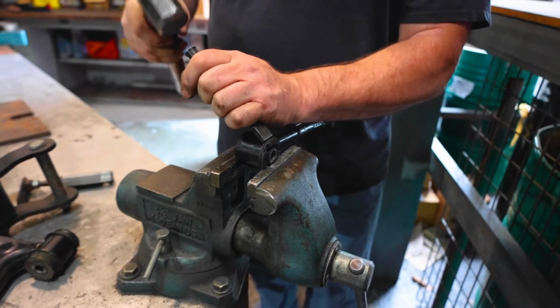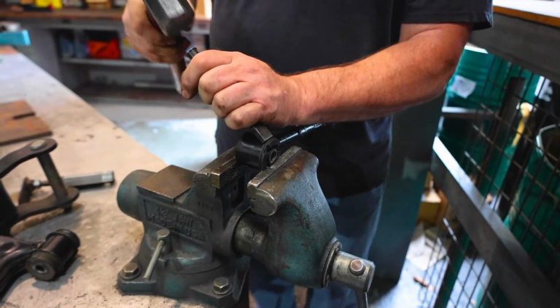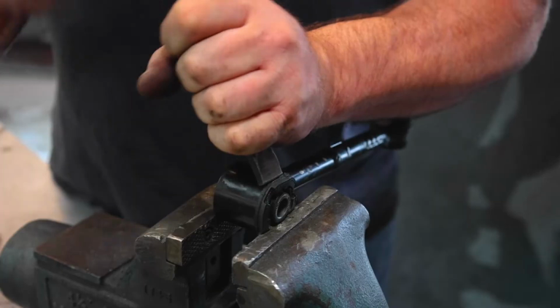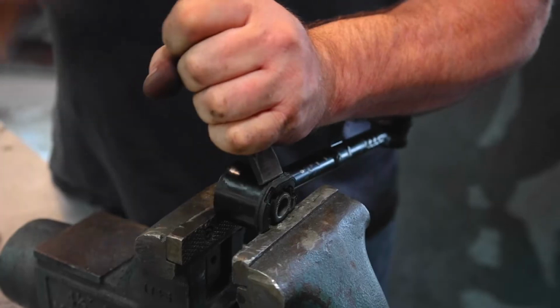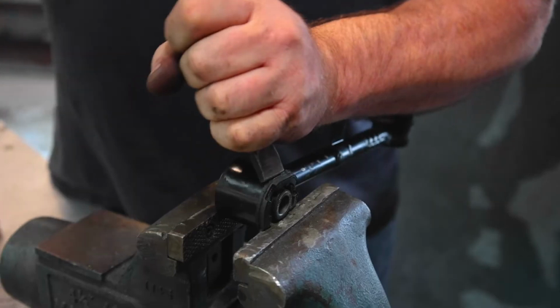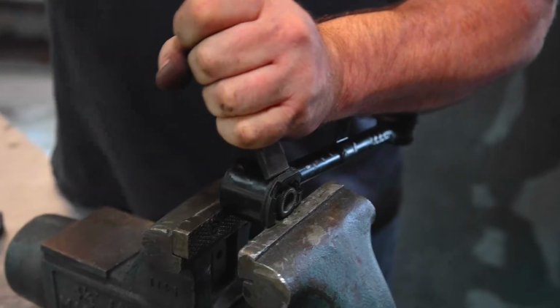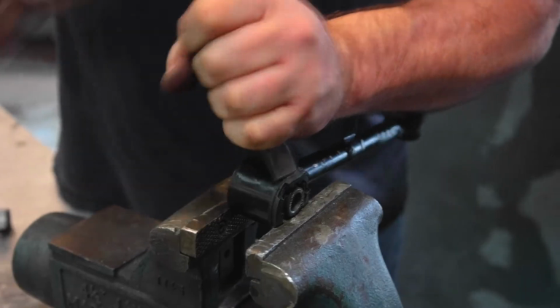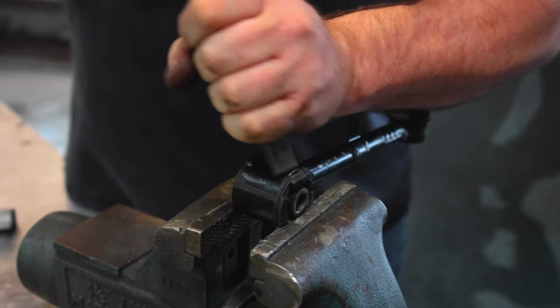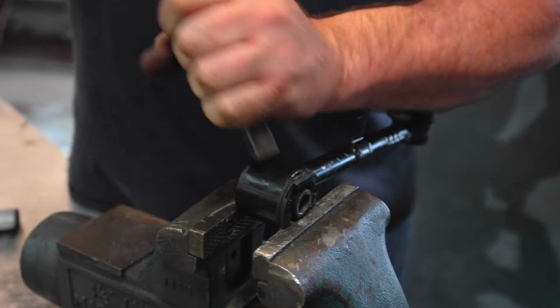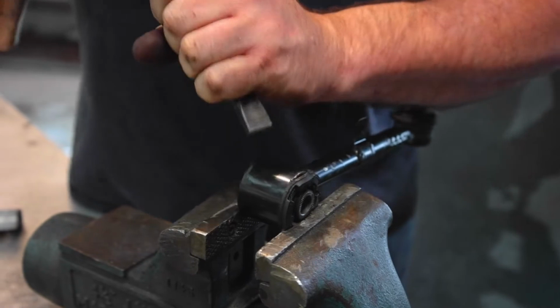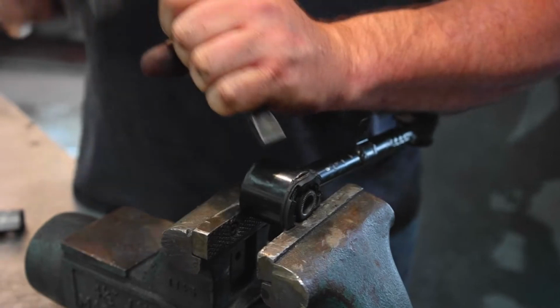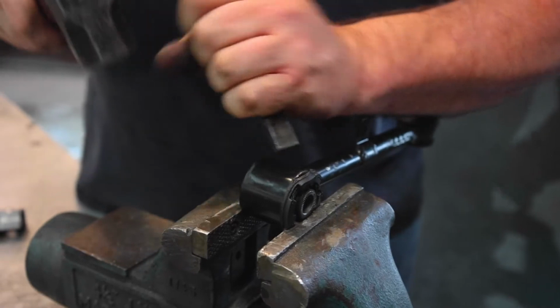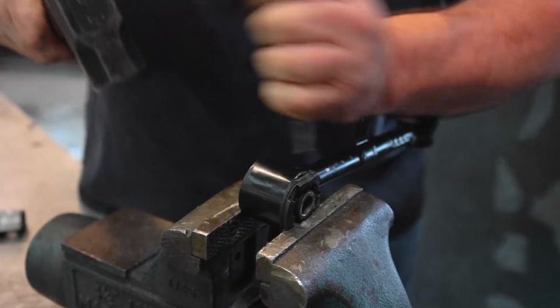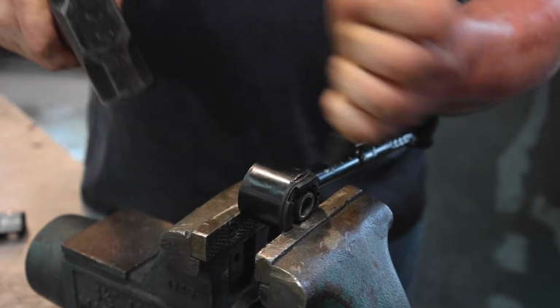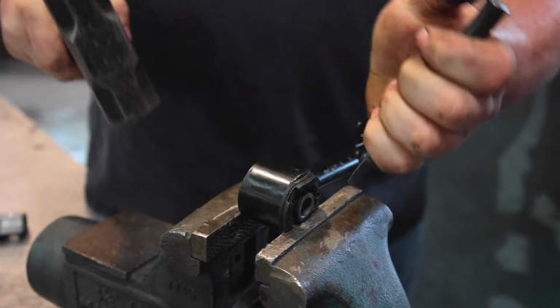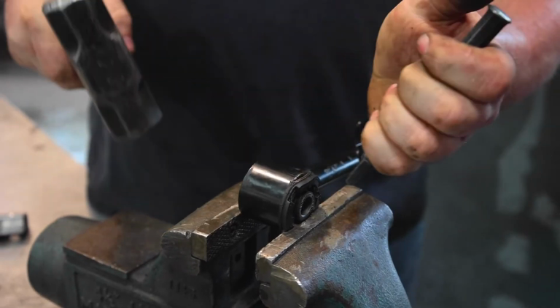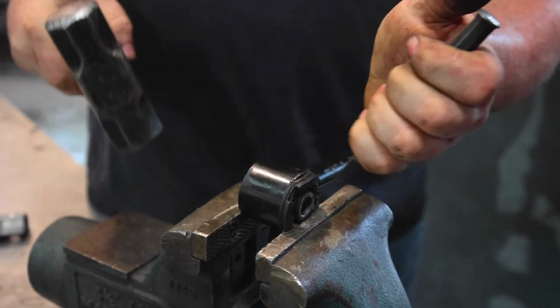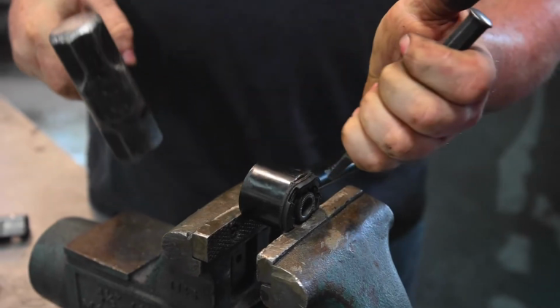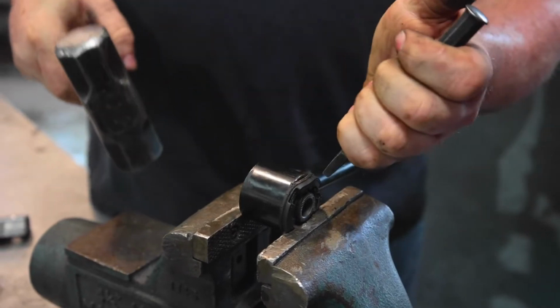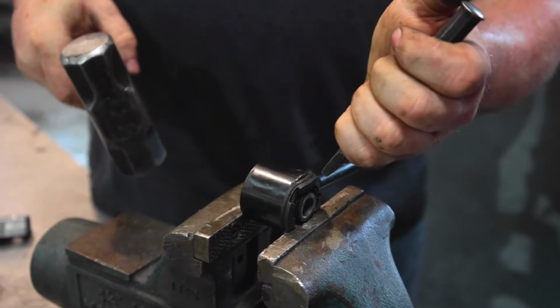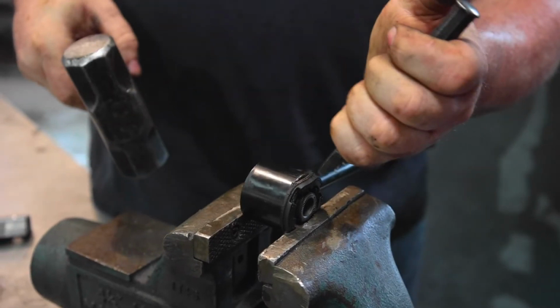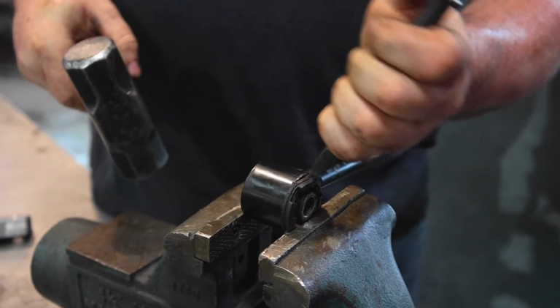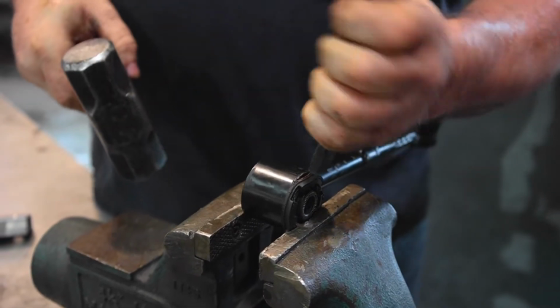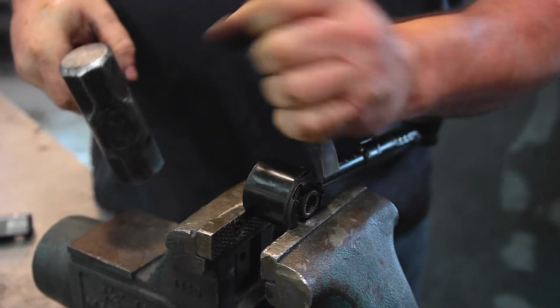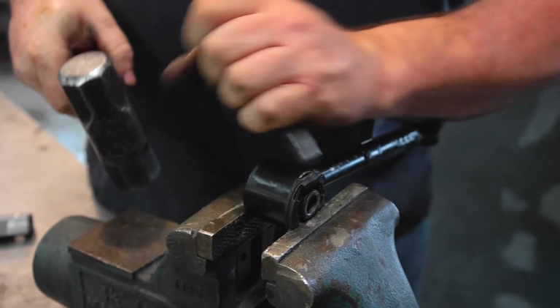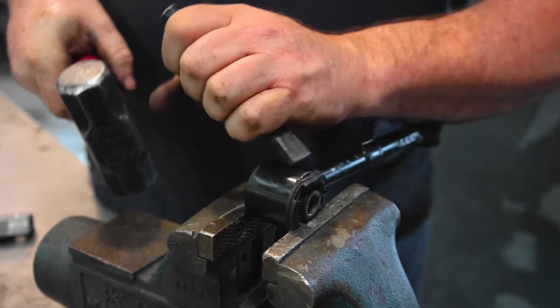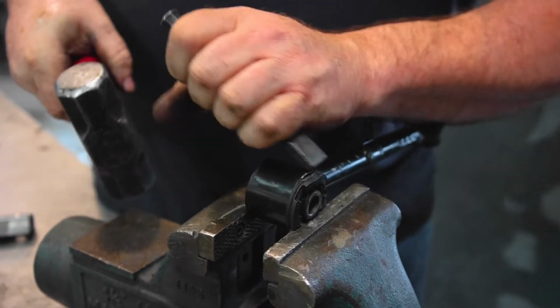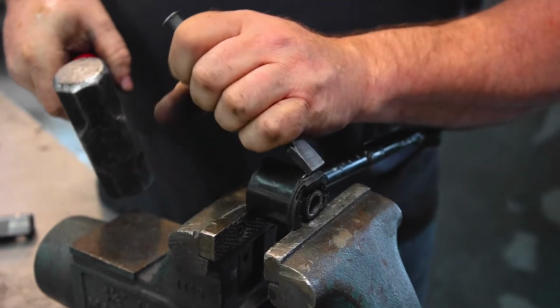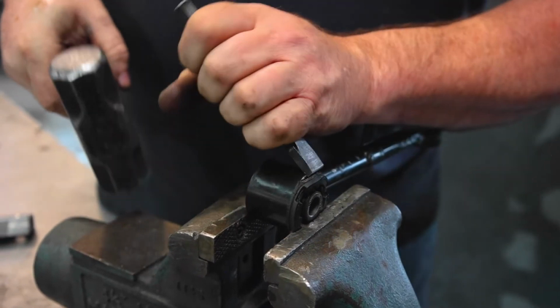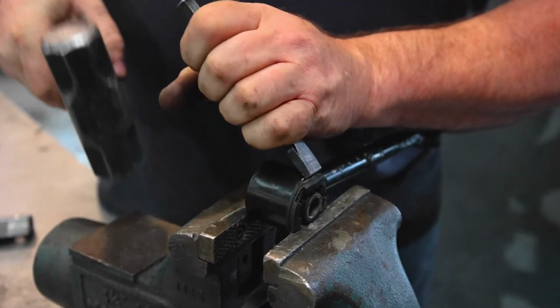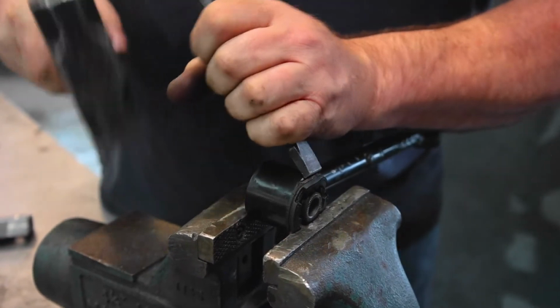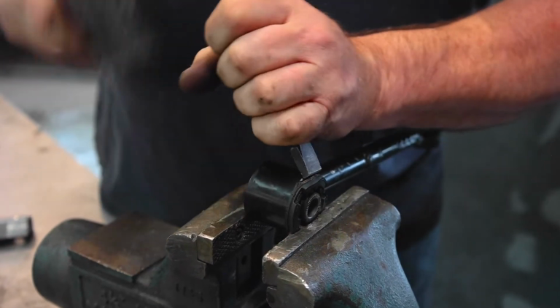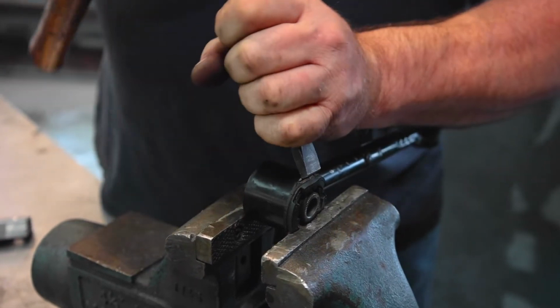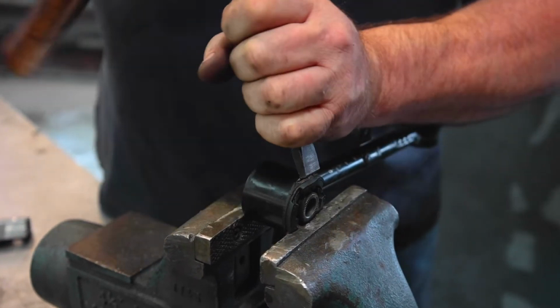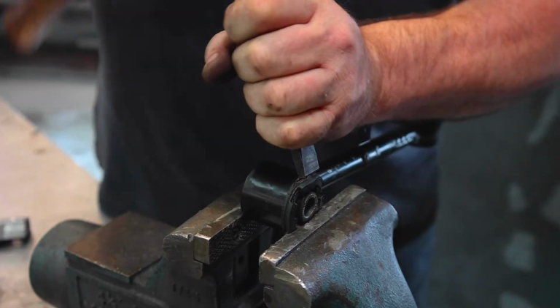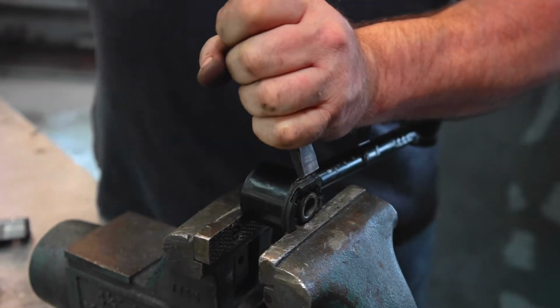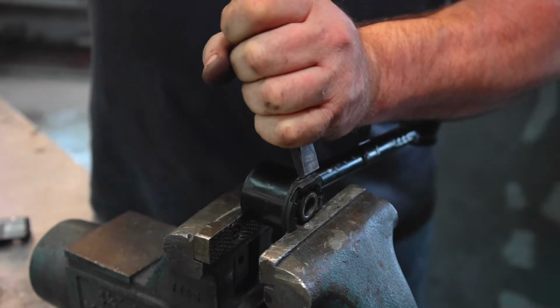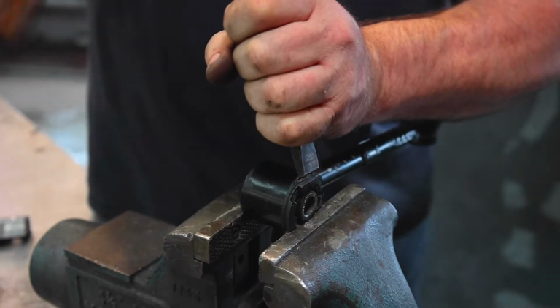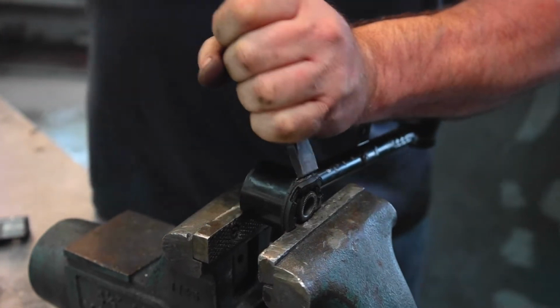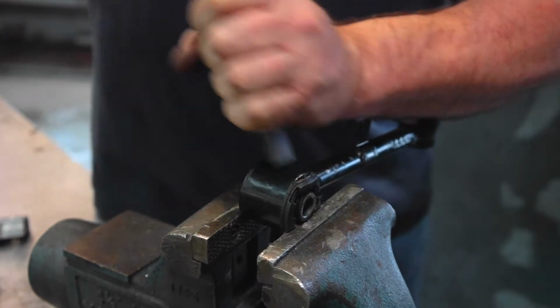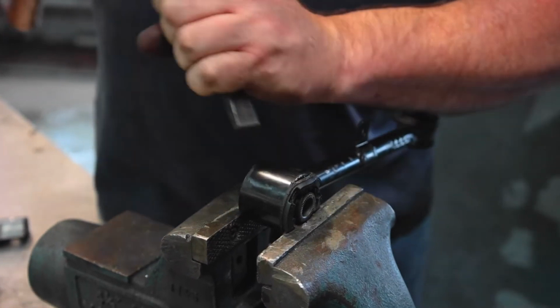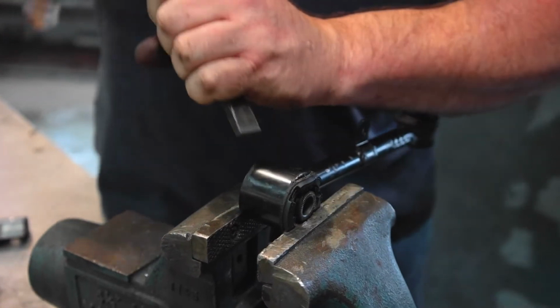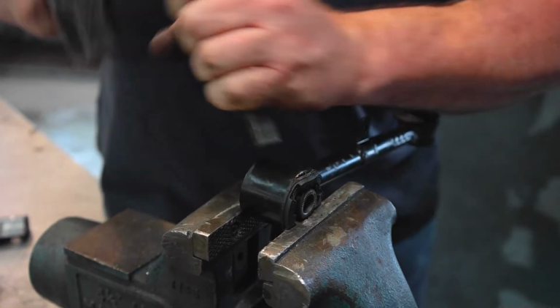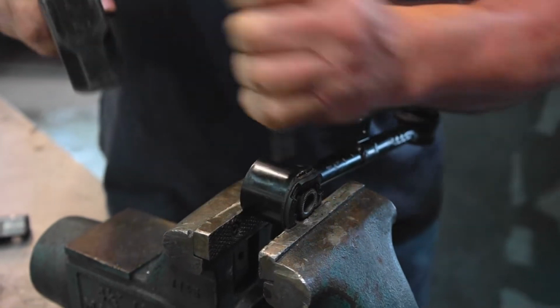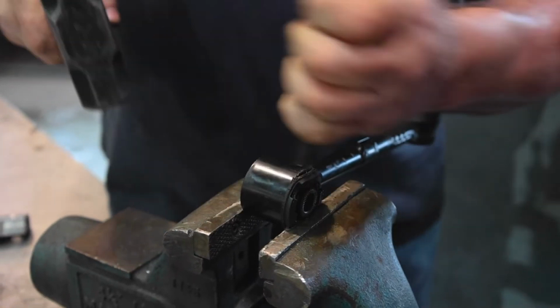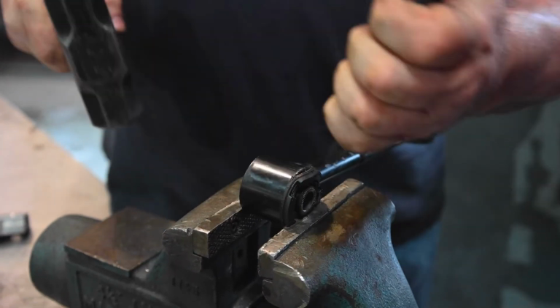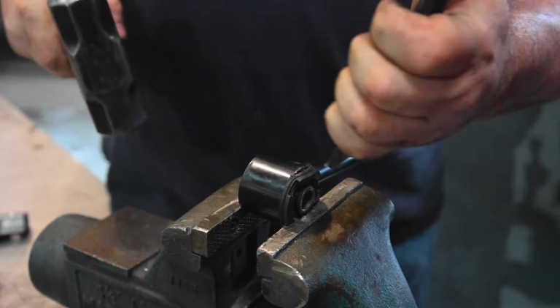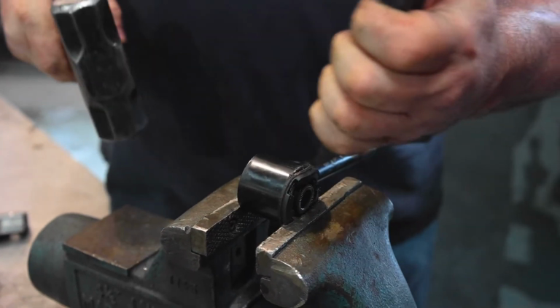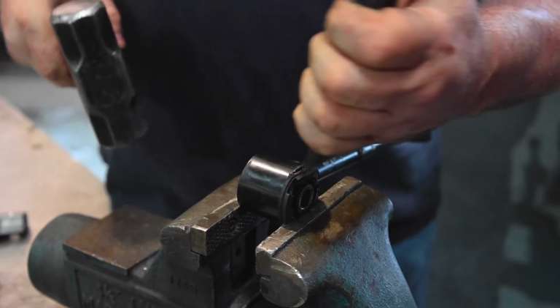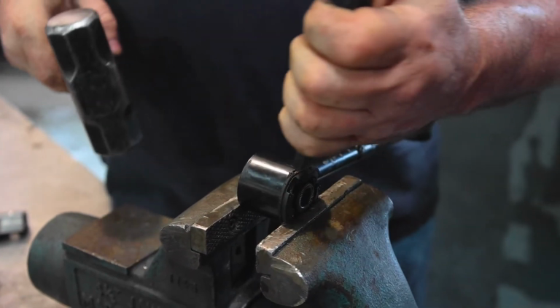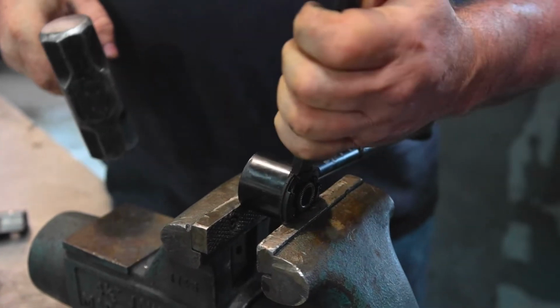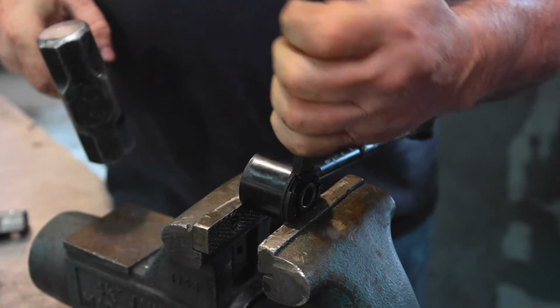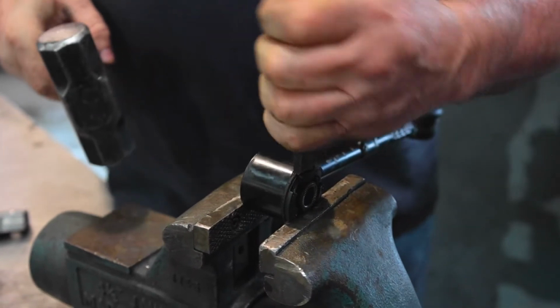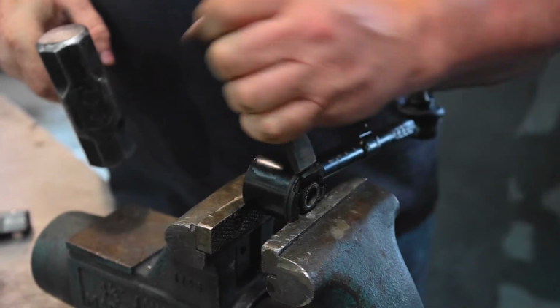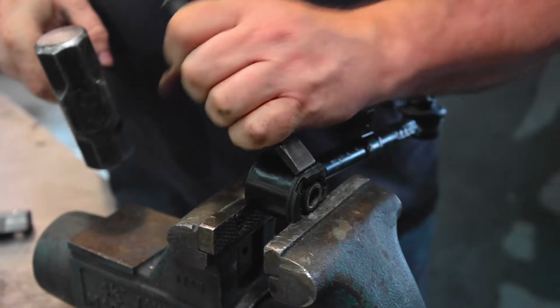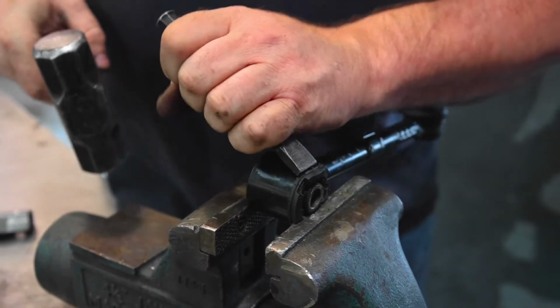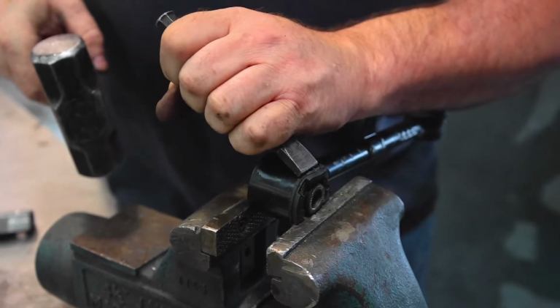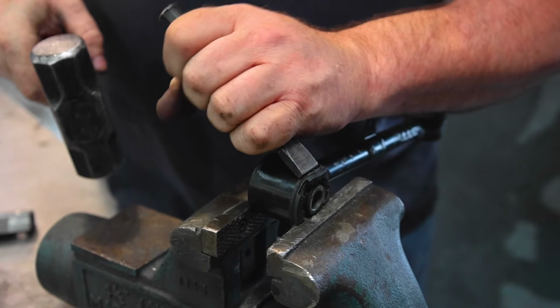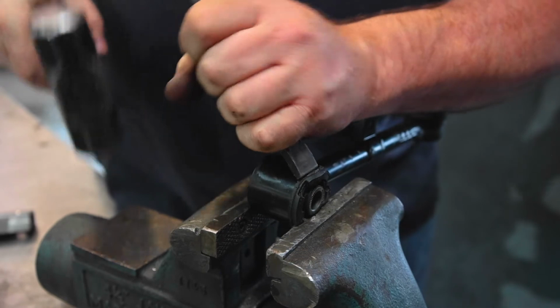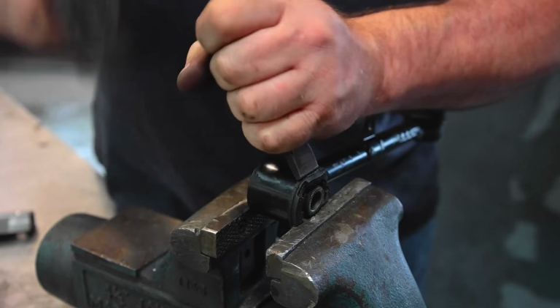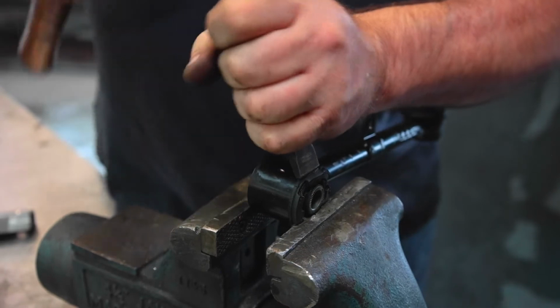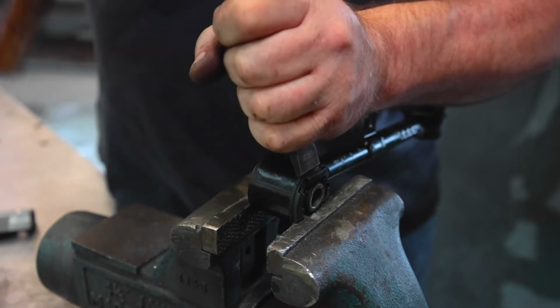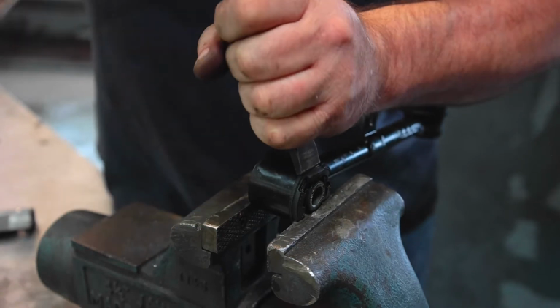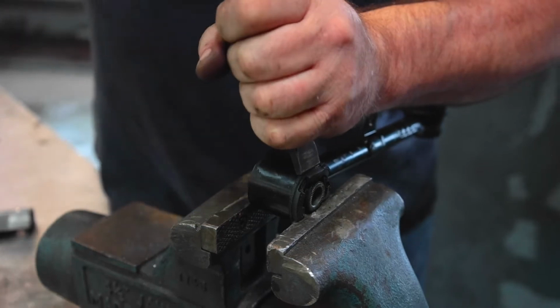By utilizing a vise grip, handheld sledgehammer, and chisel, you have the ability to manually remove the bushings.